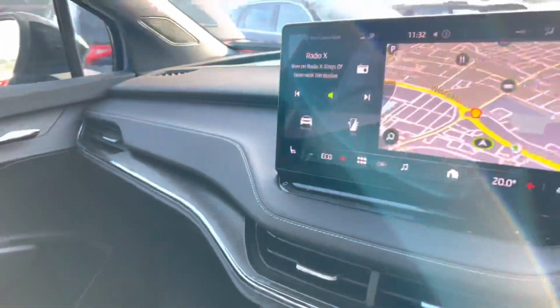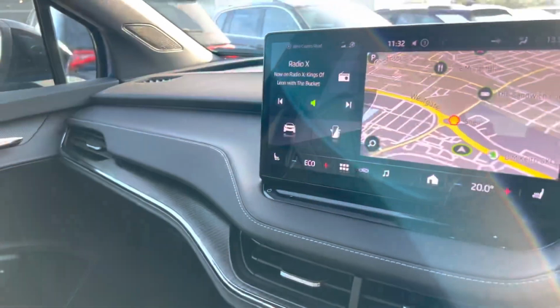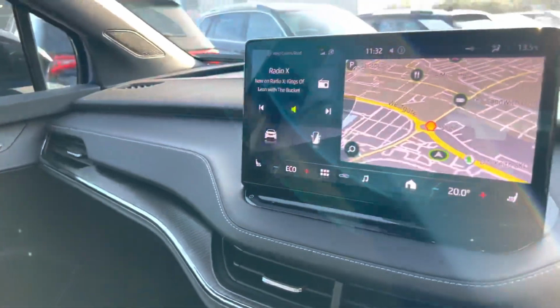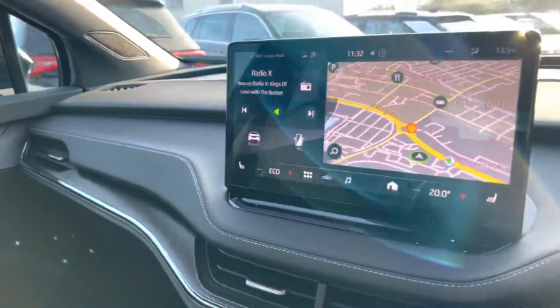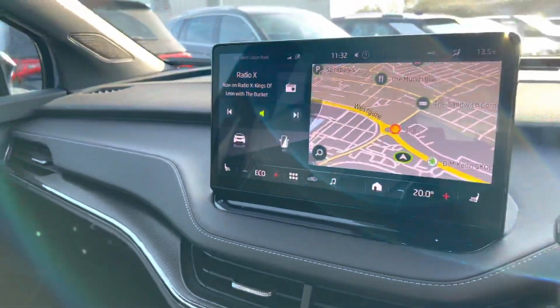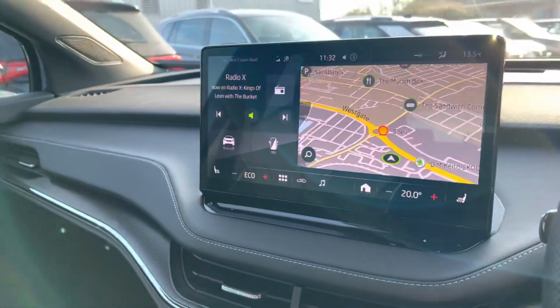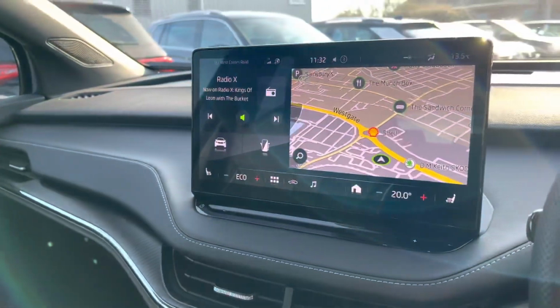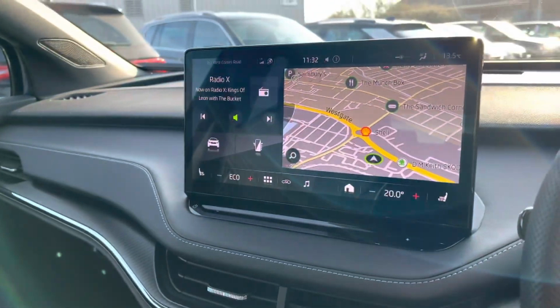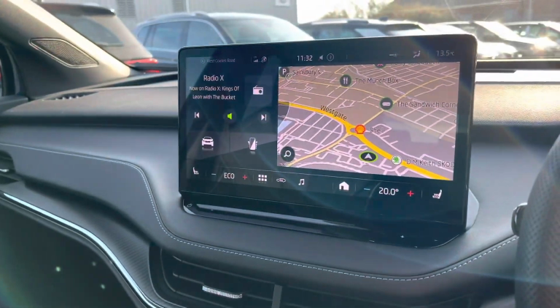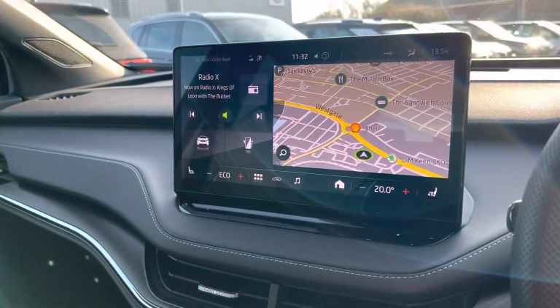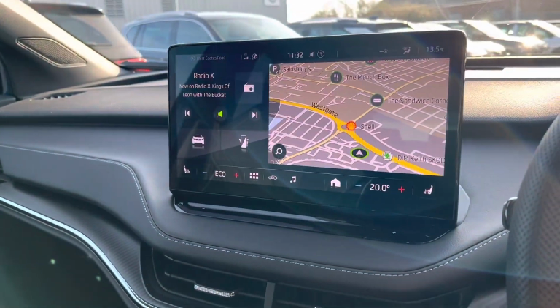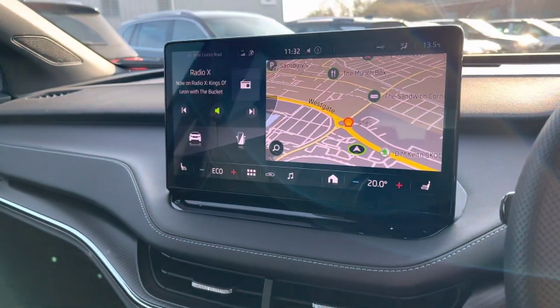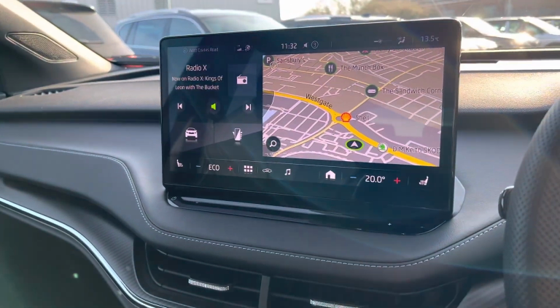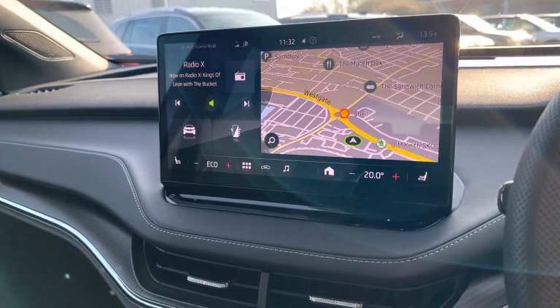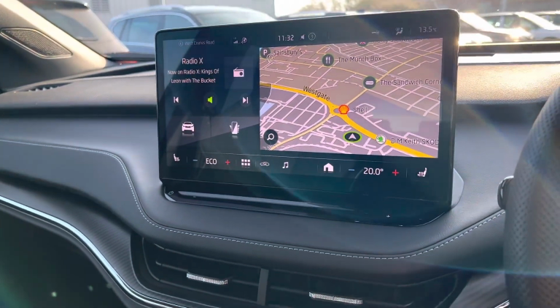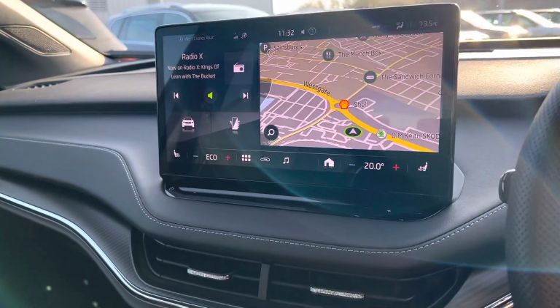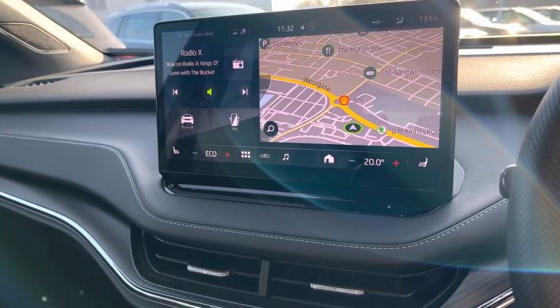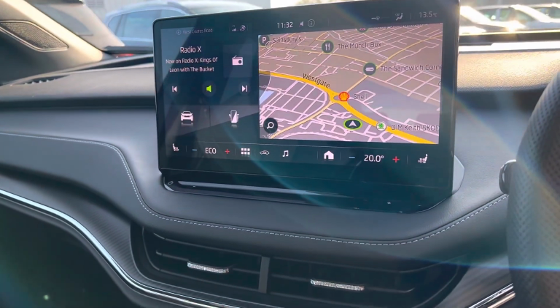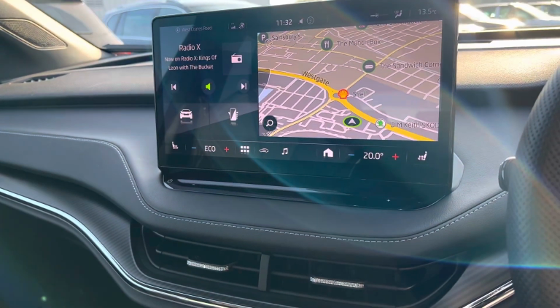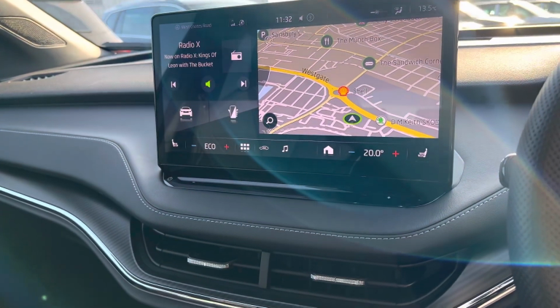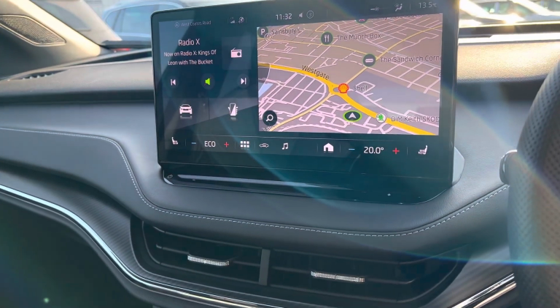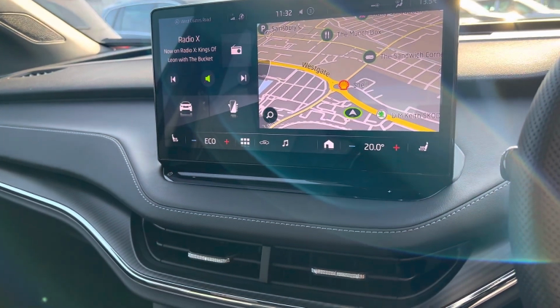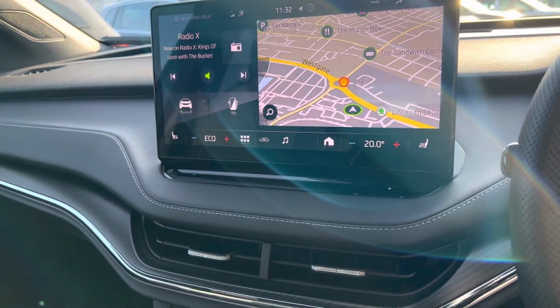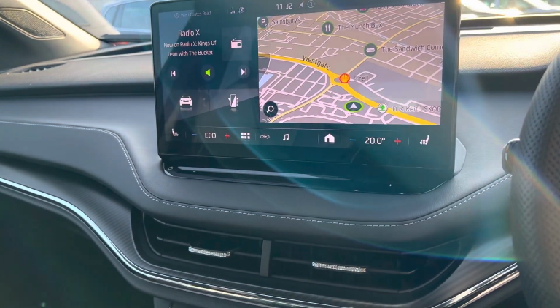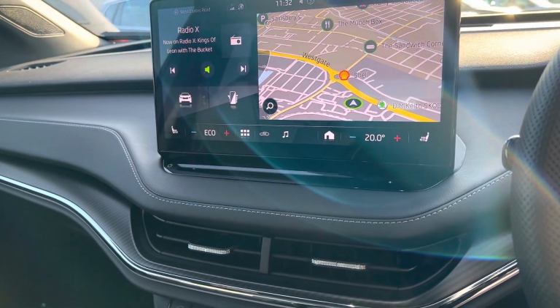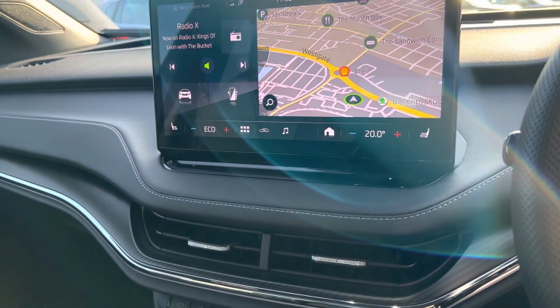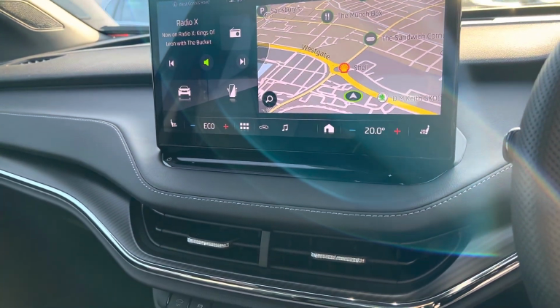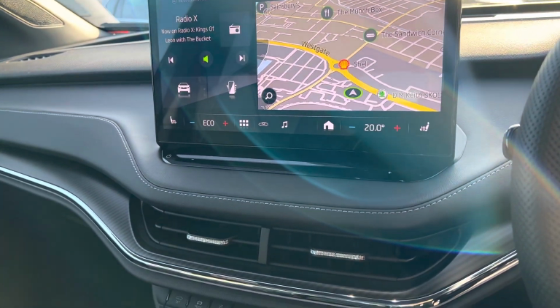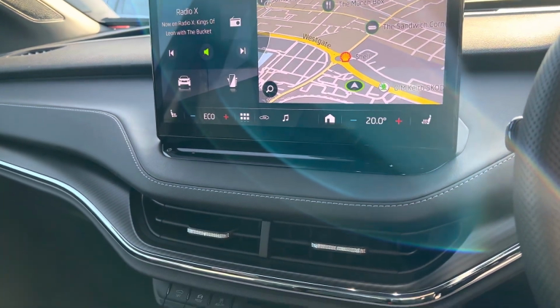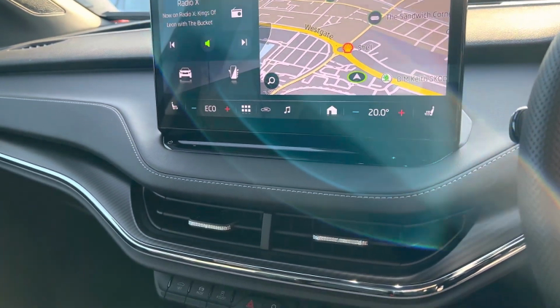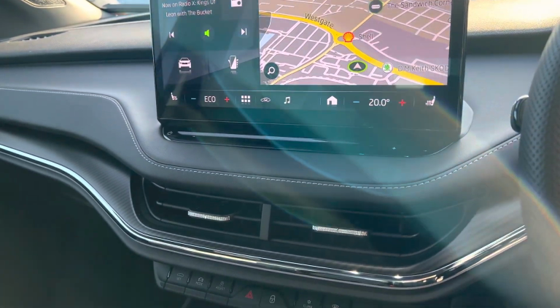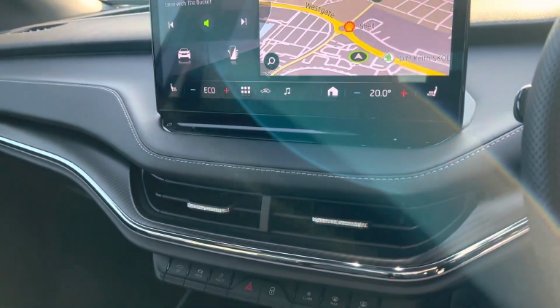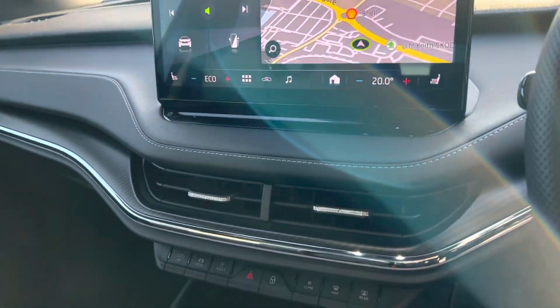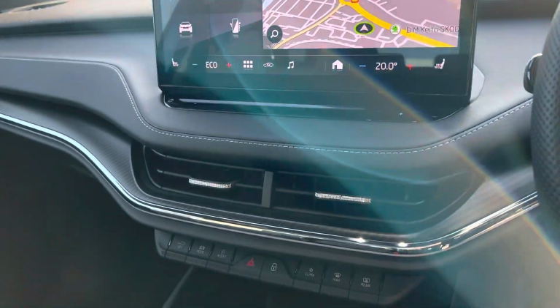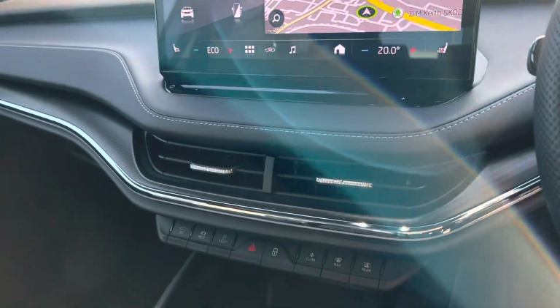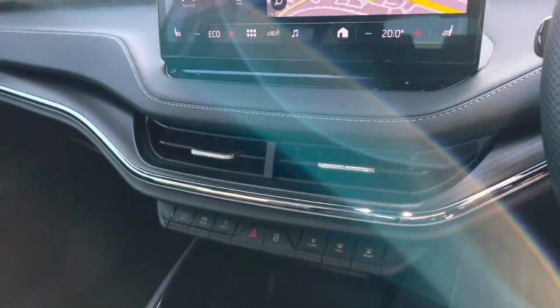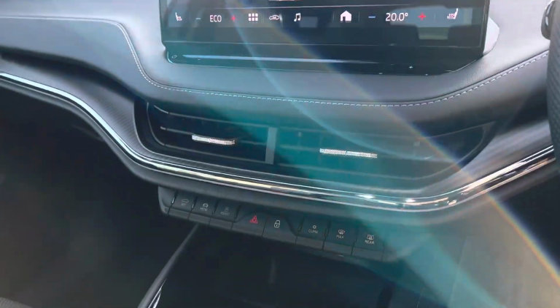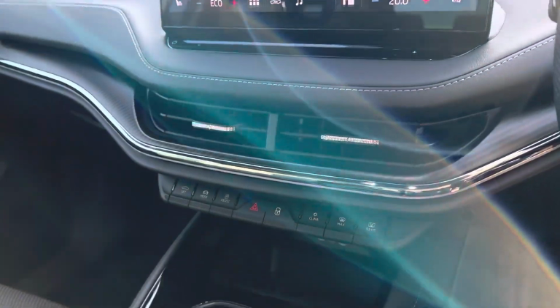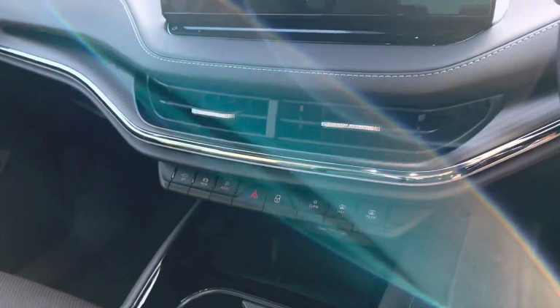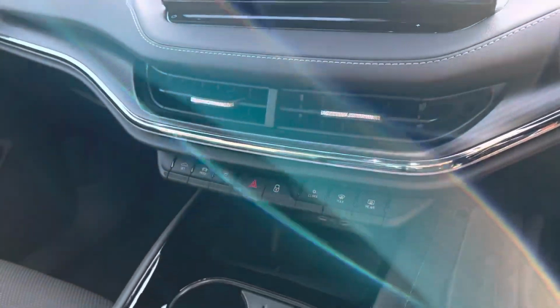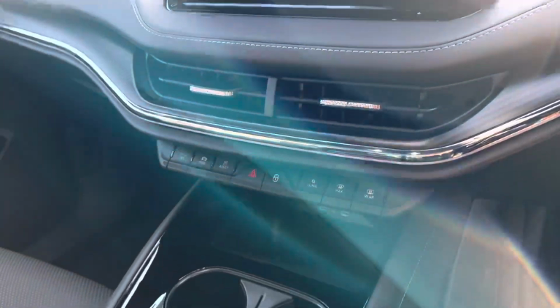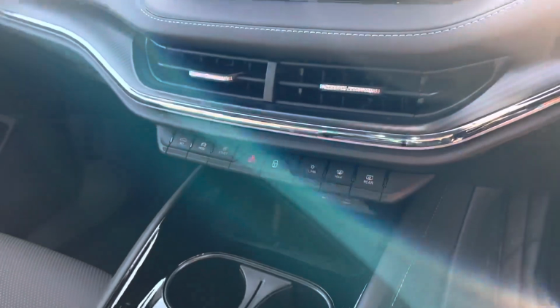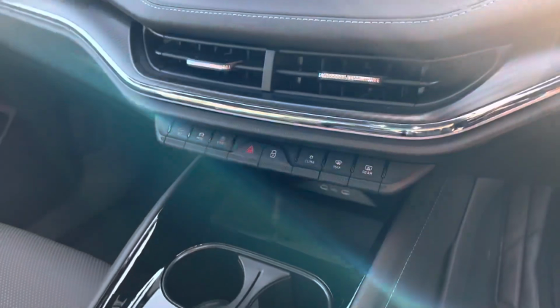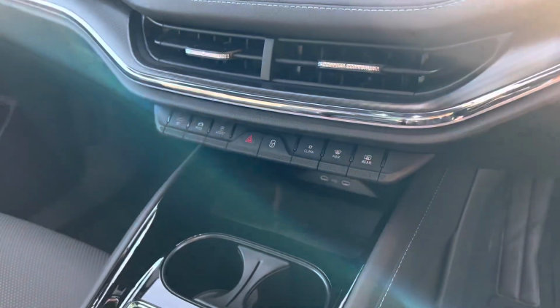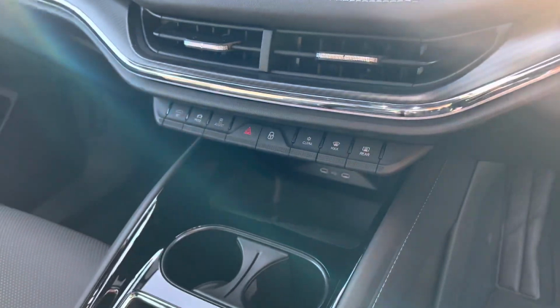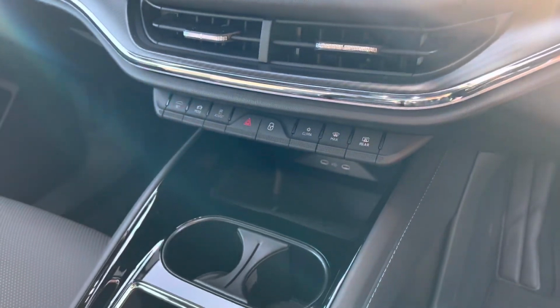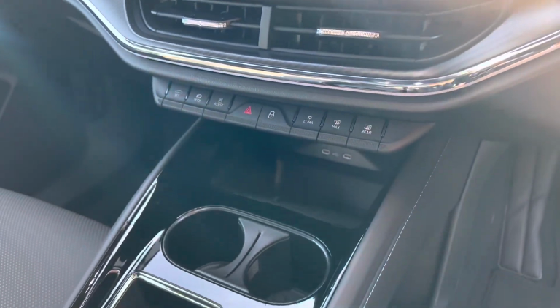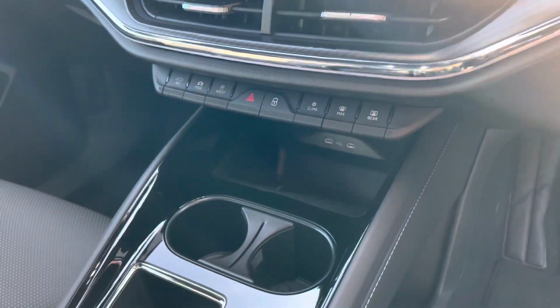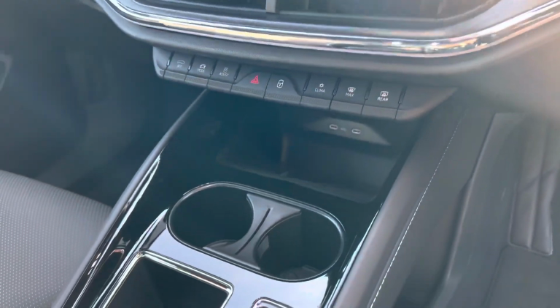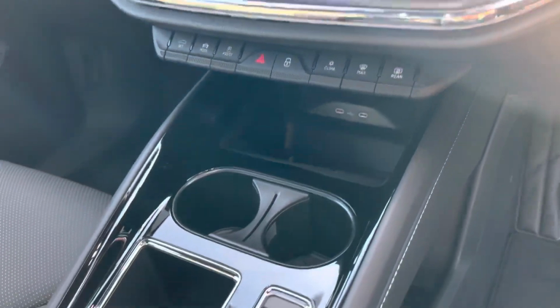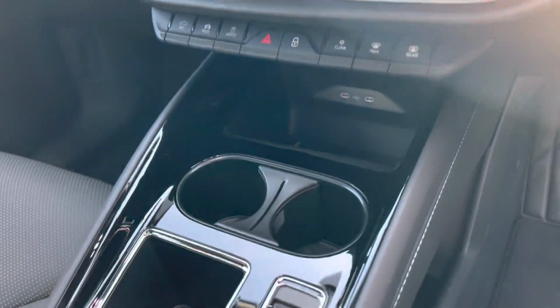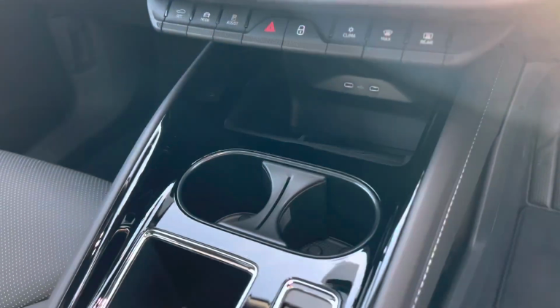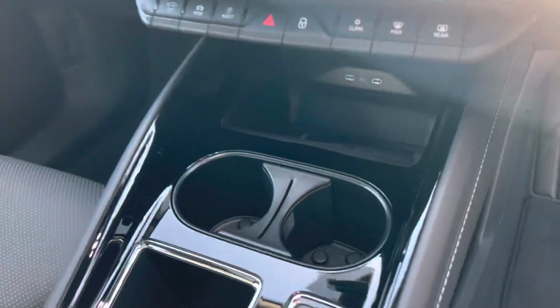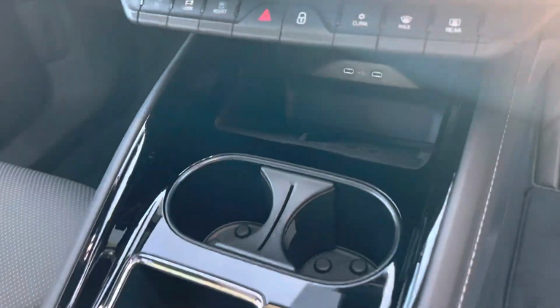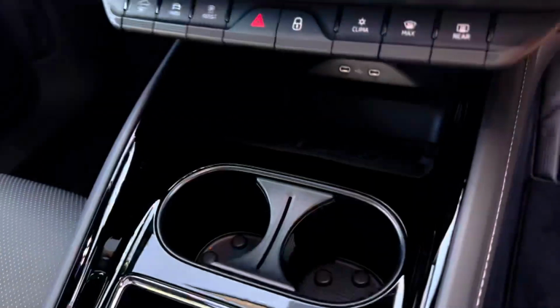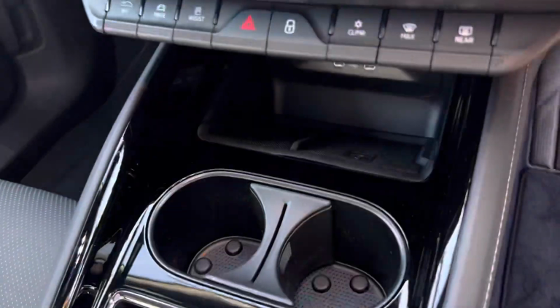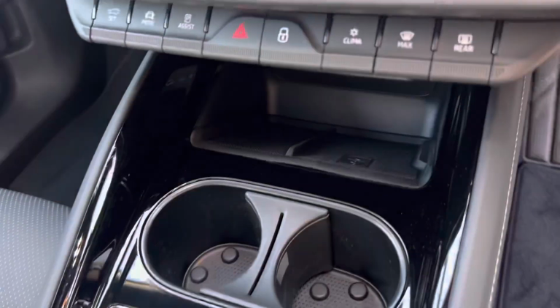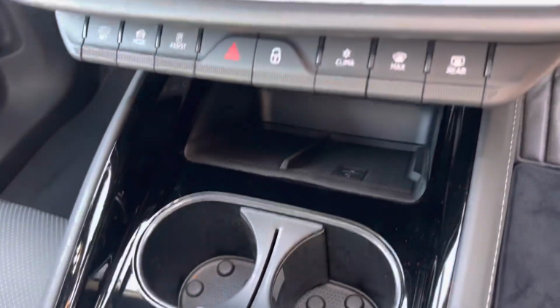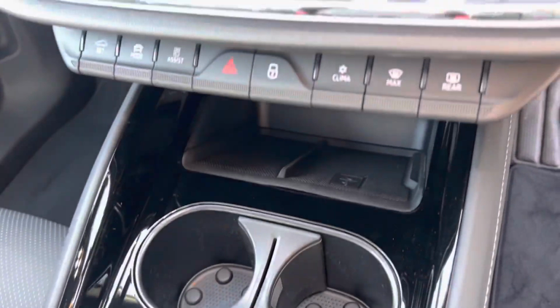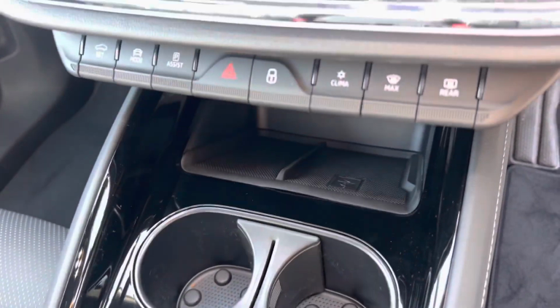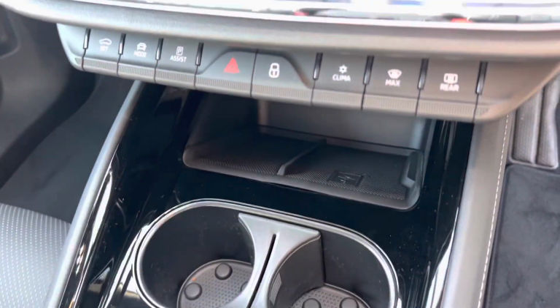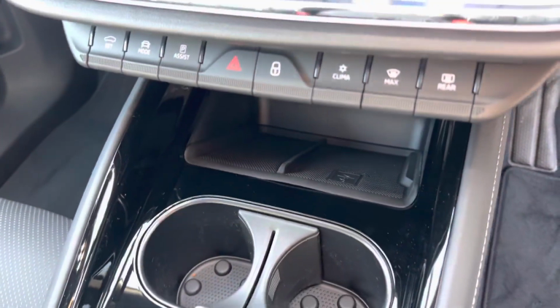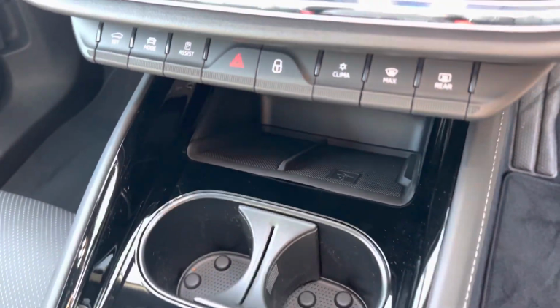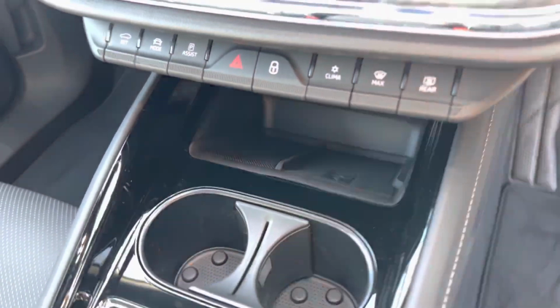Satellite navigation, DAB radio, Apple CarPlay and Android Auto. Also has heated front seats and heated steering wheel. Has a wireless phone charger.